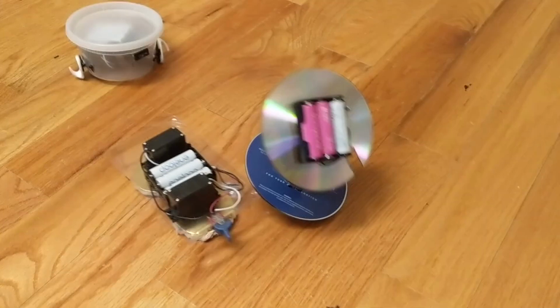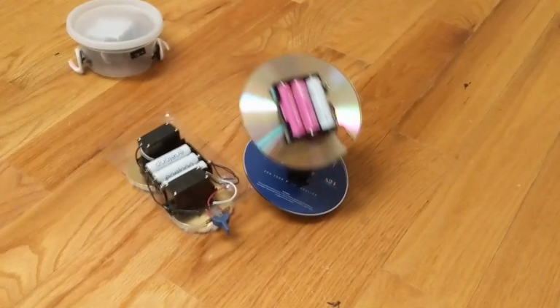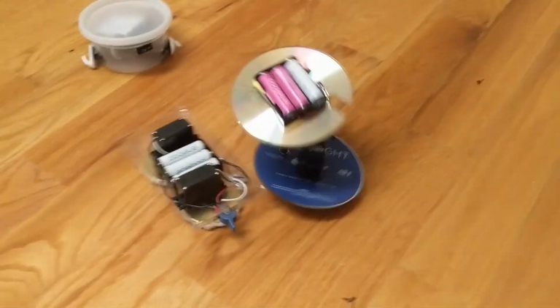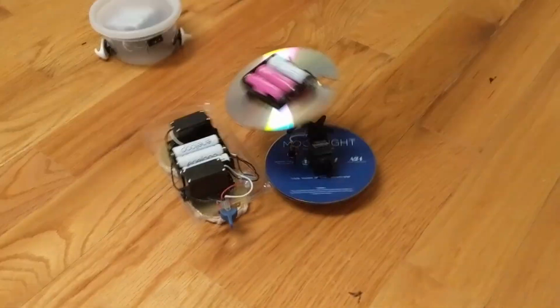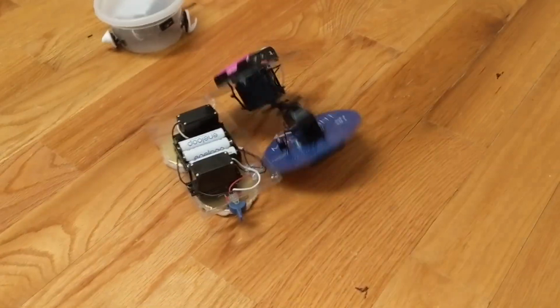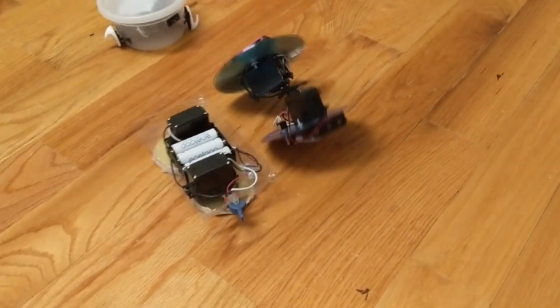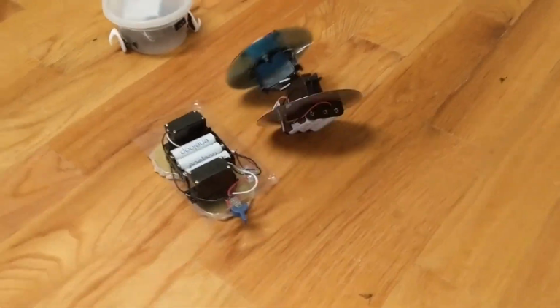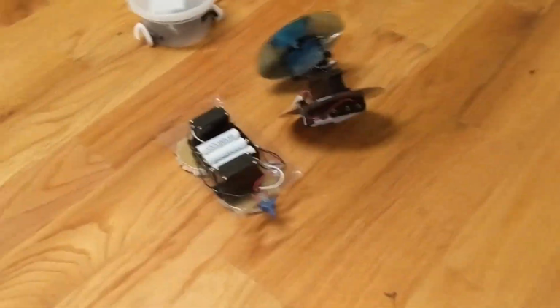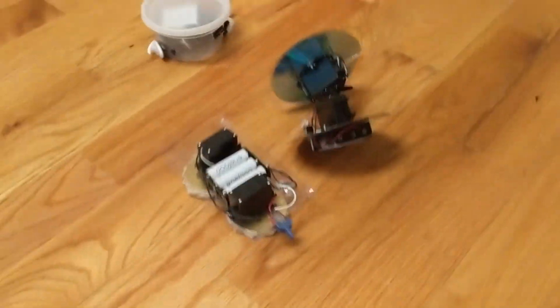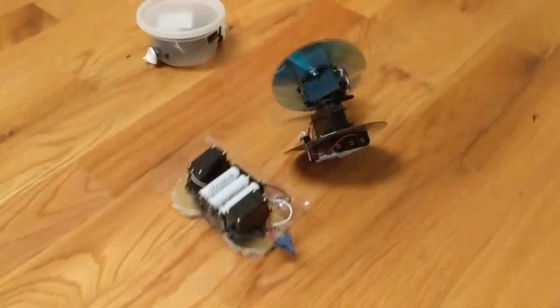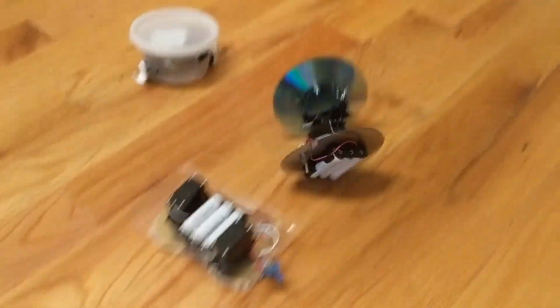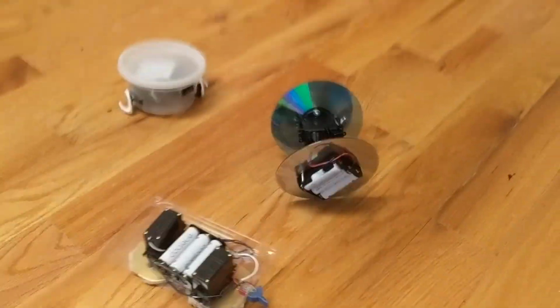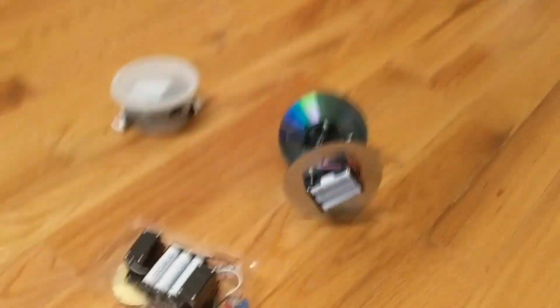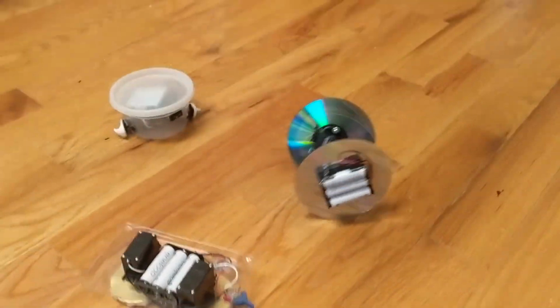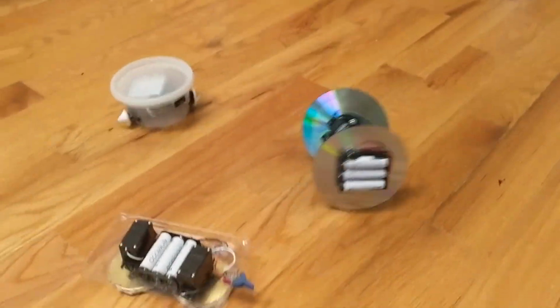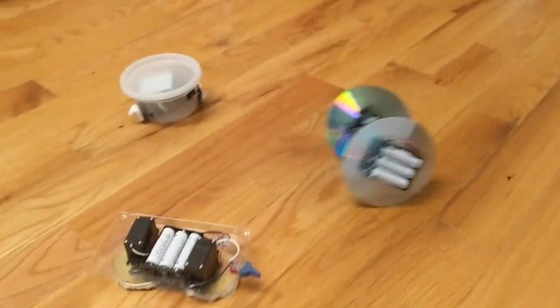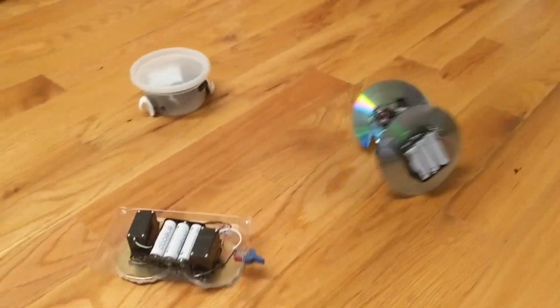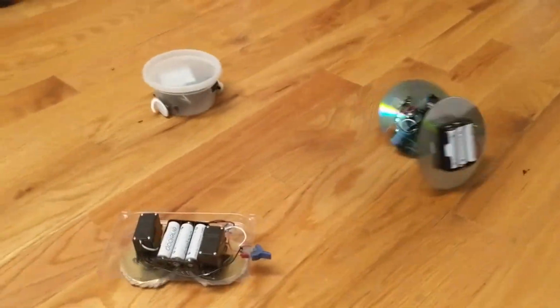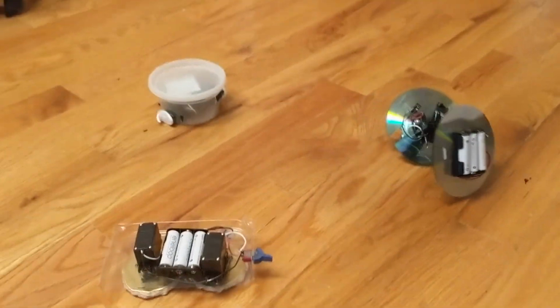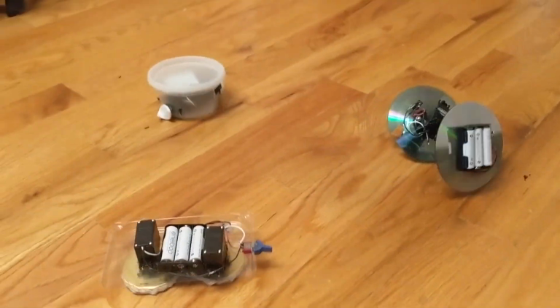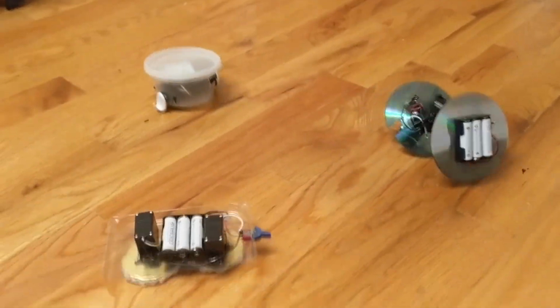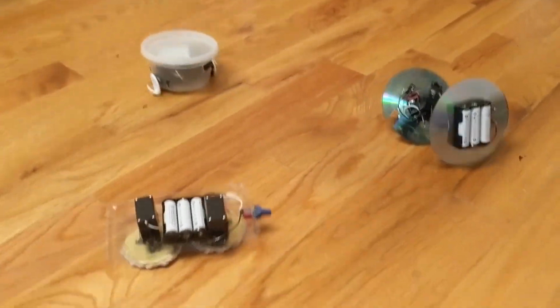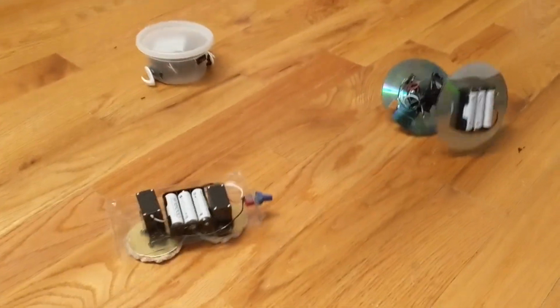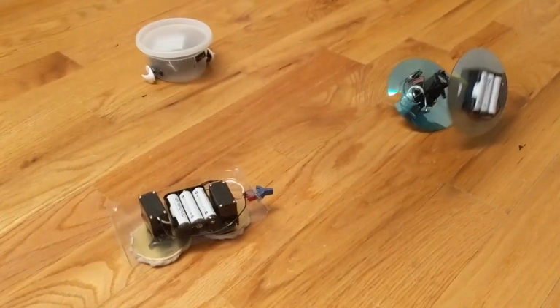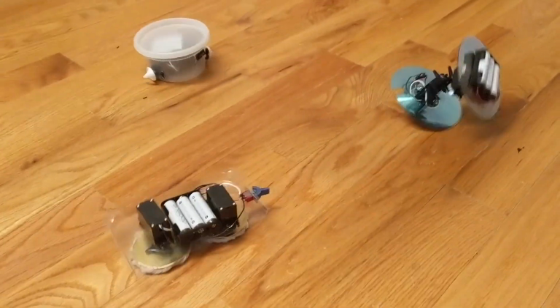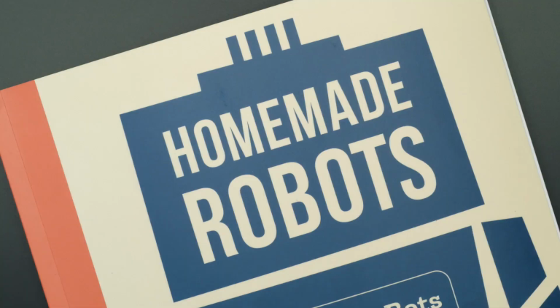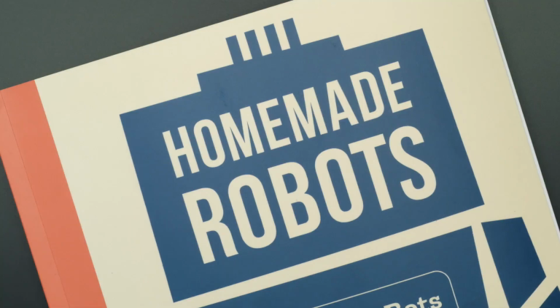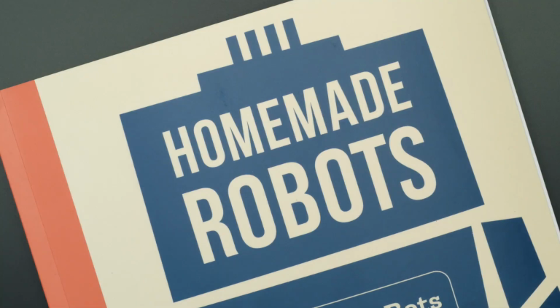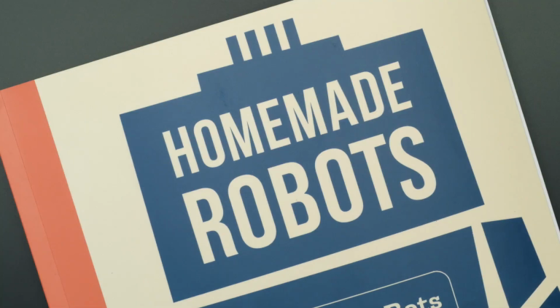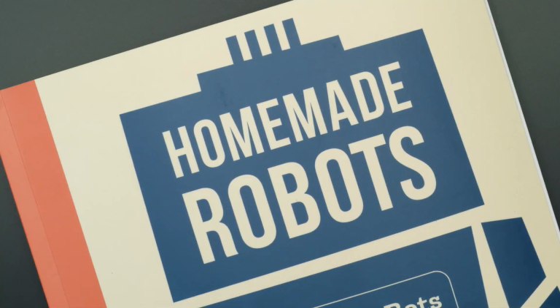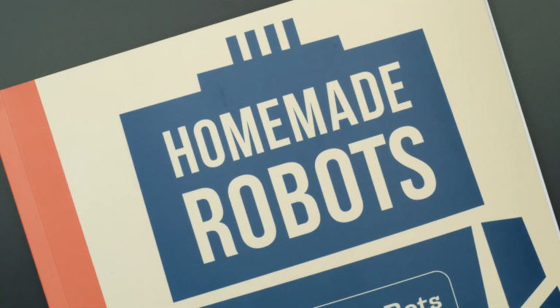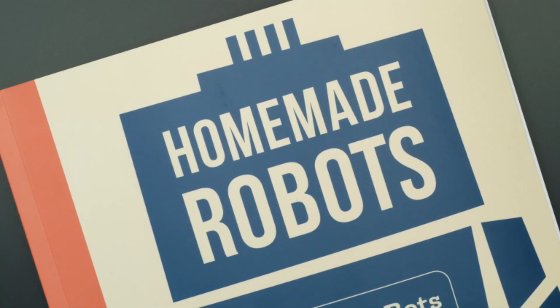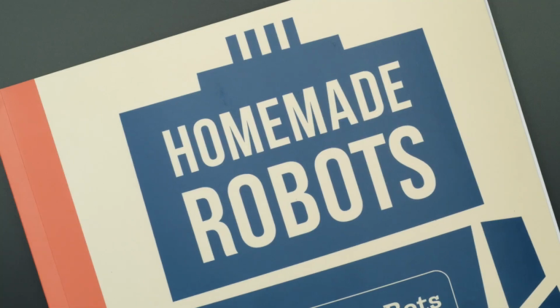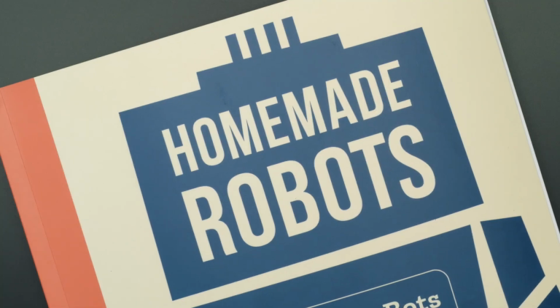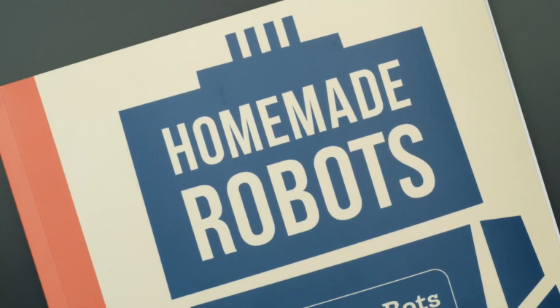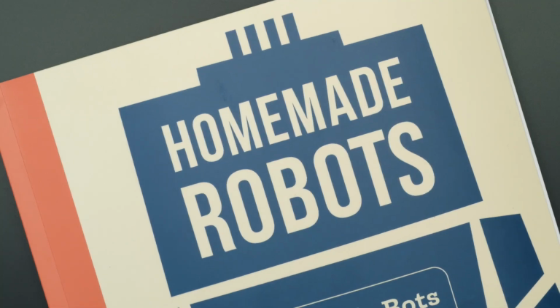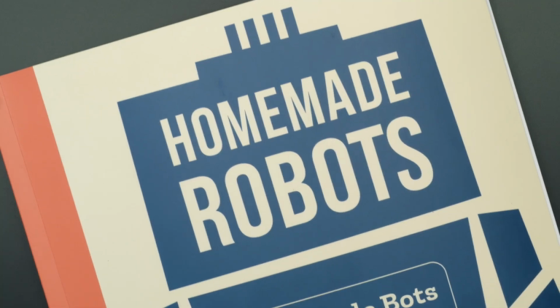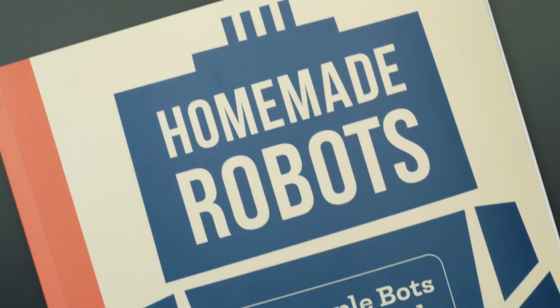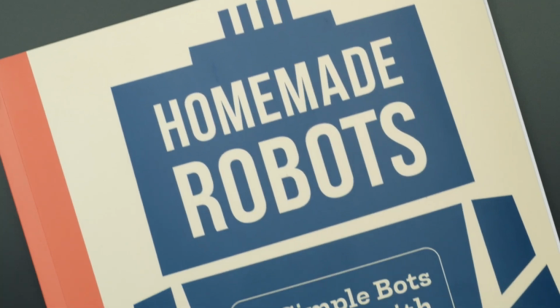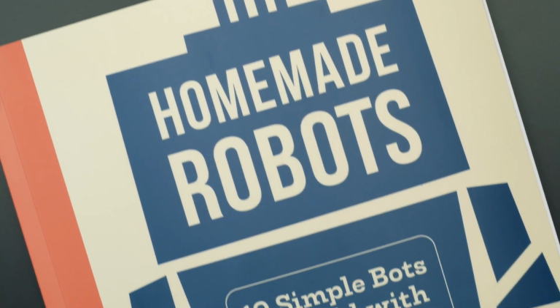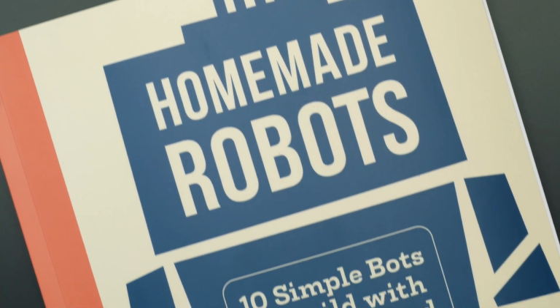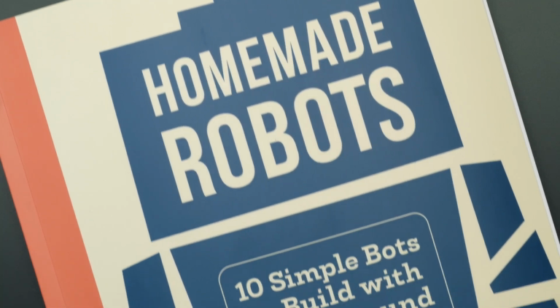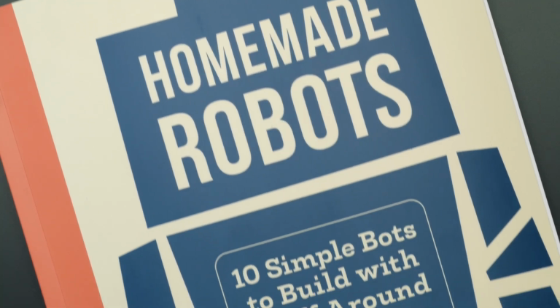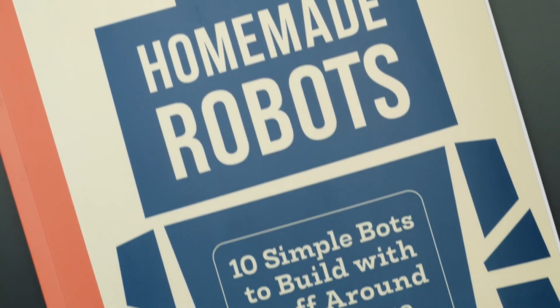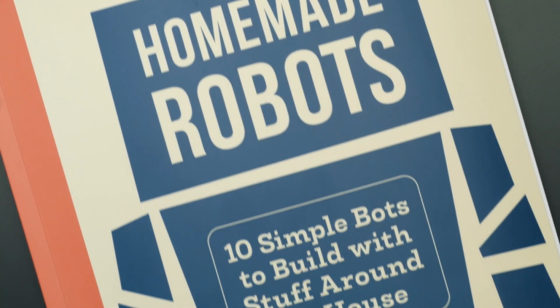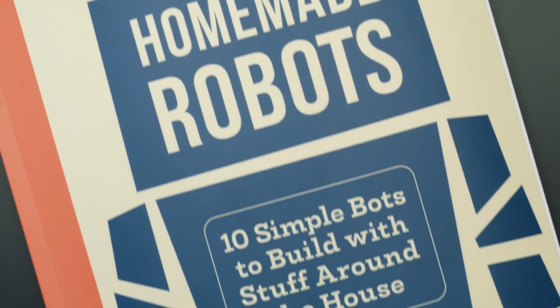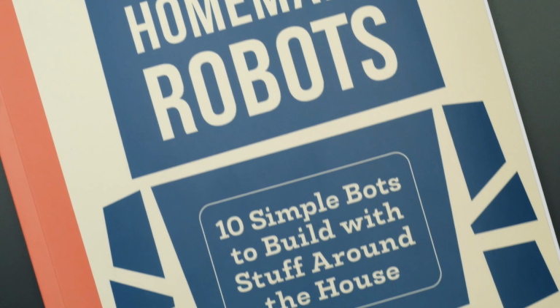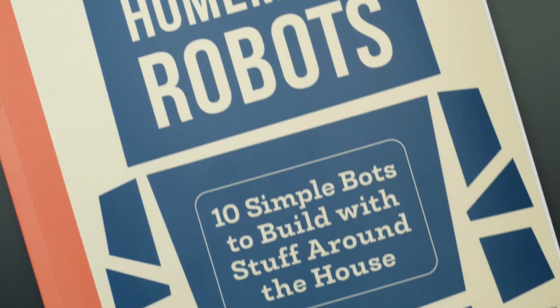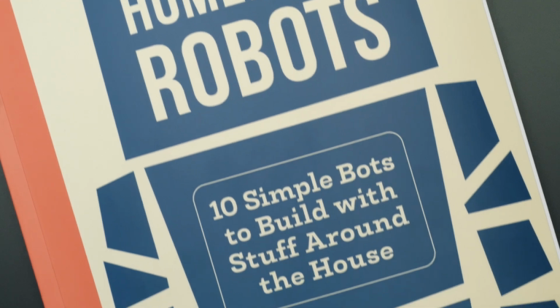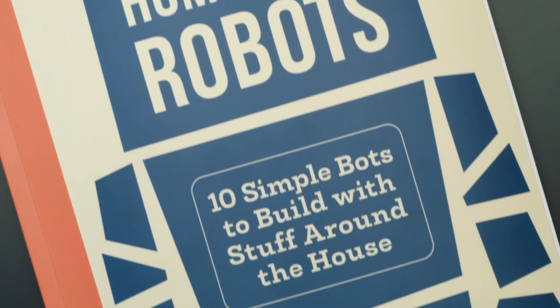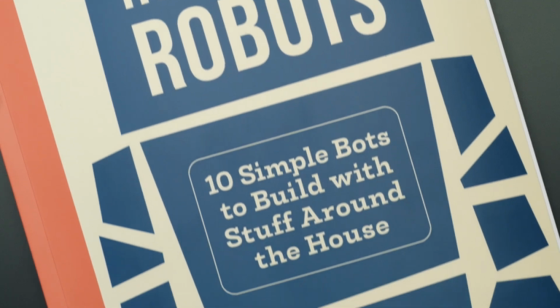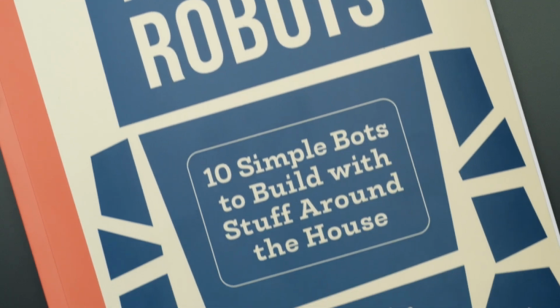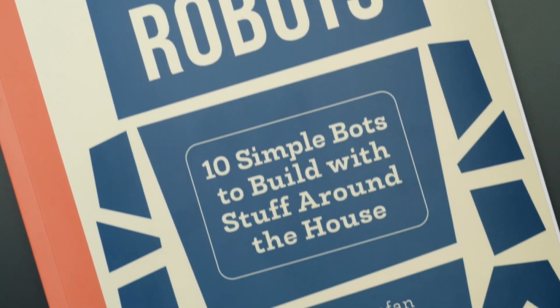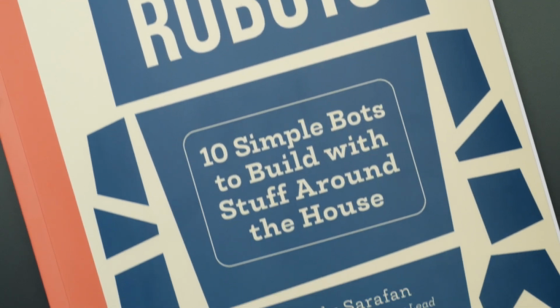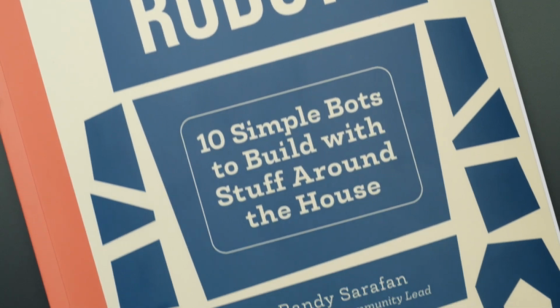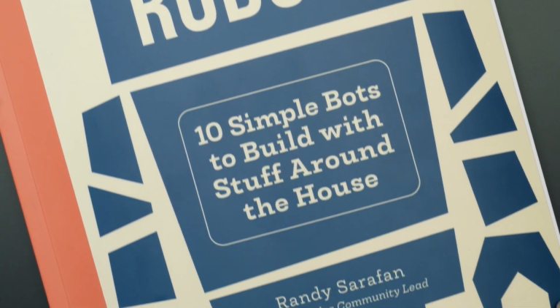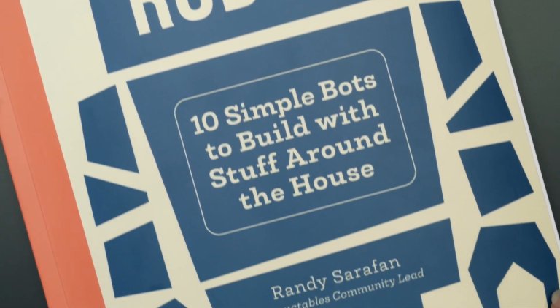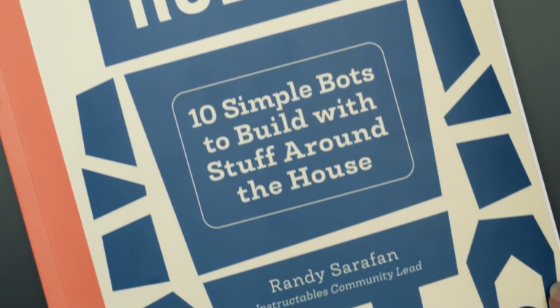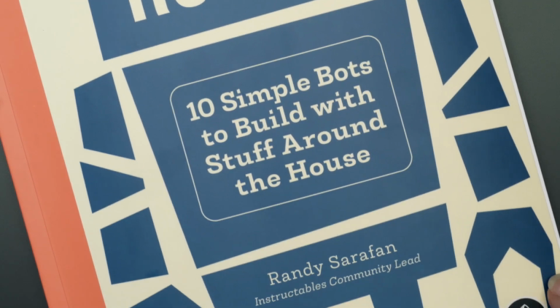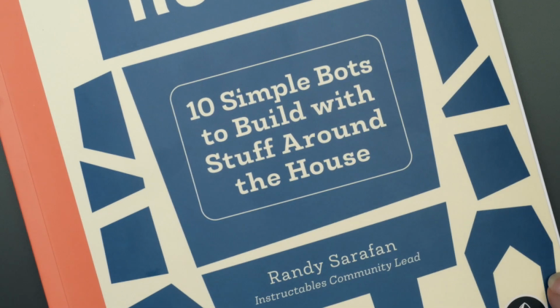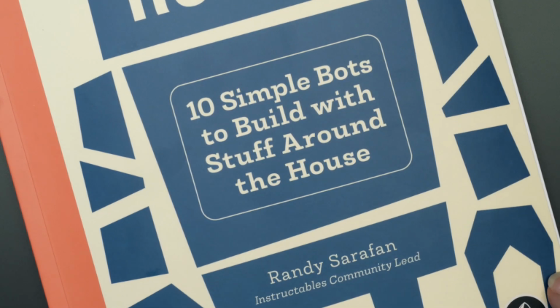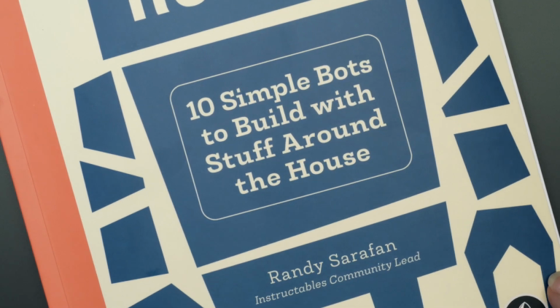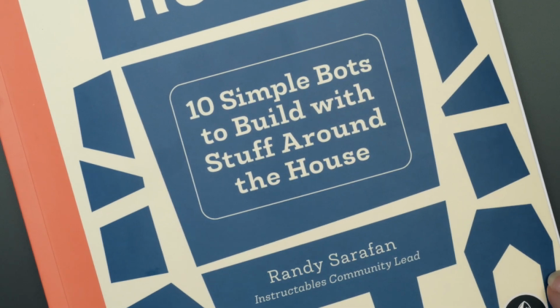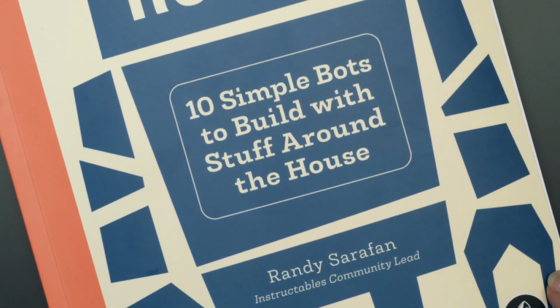This is a quick review of my friend Randy Serafan's book, Homemade Robots: 10 Simple Bots to Build with Stuff Around the House.